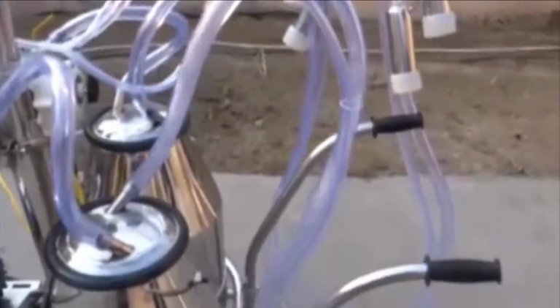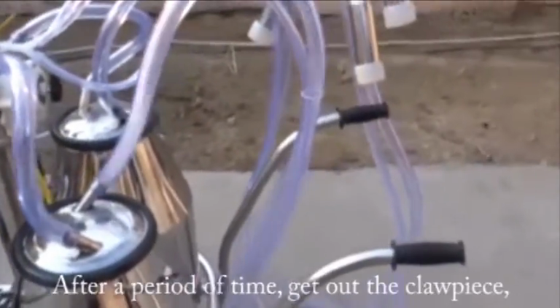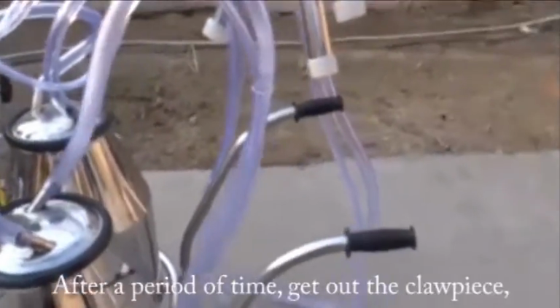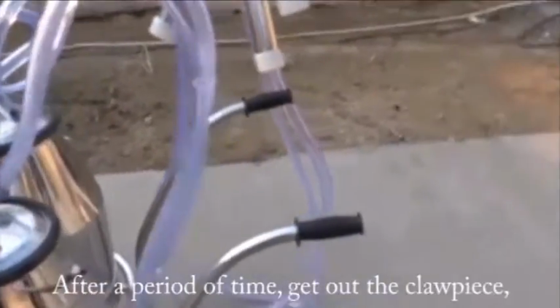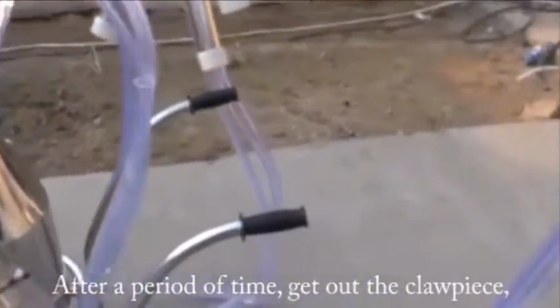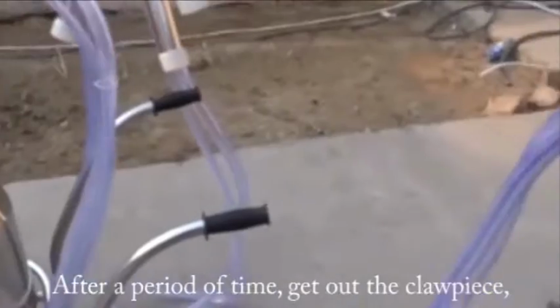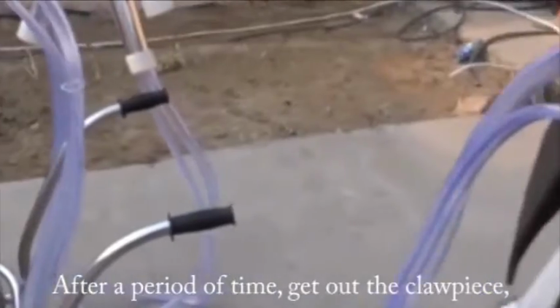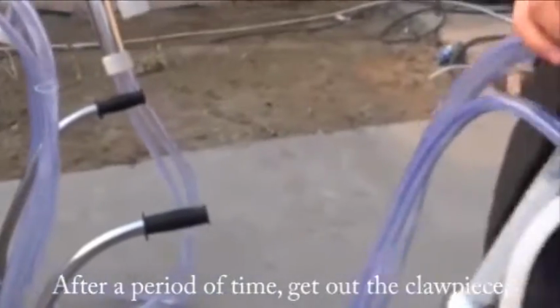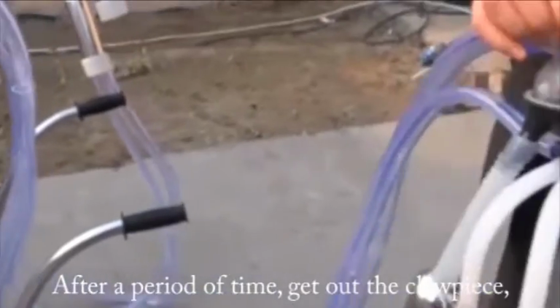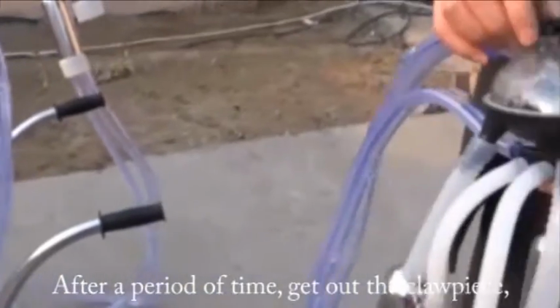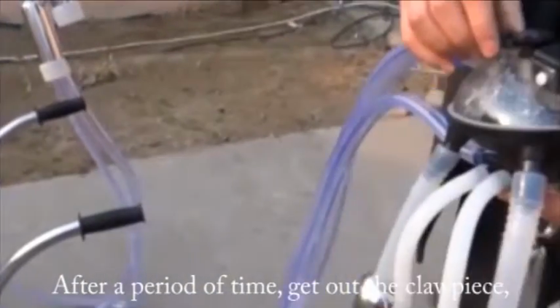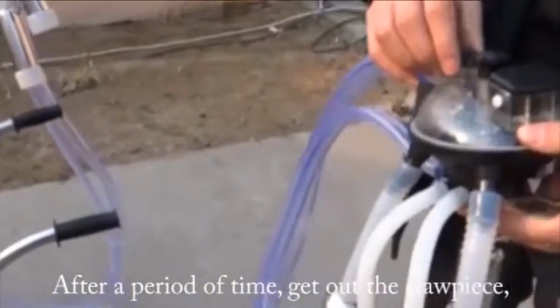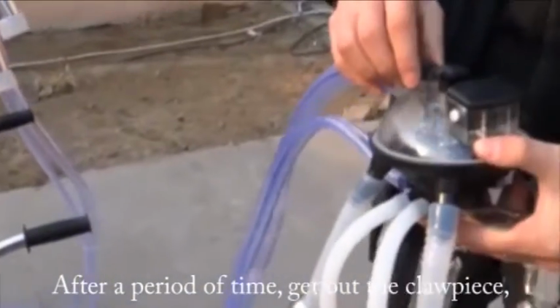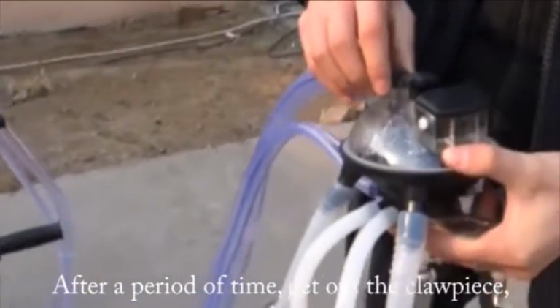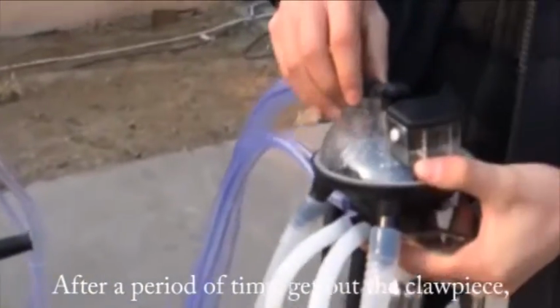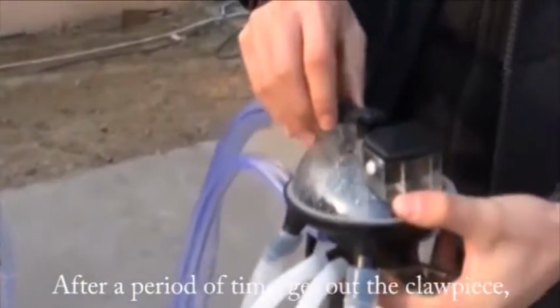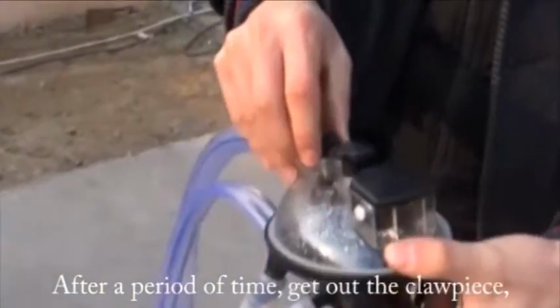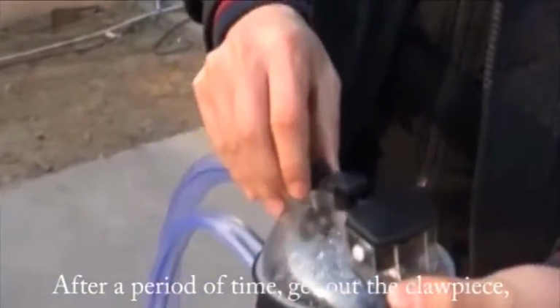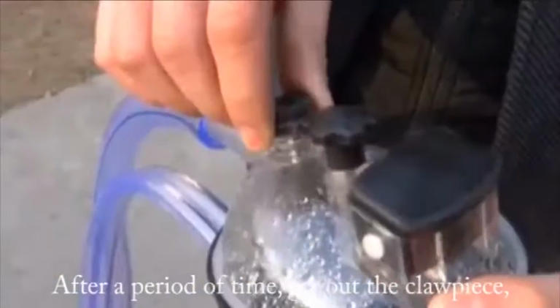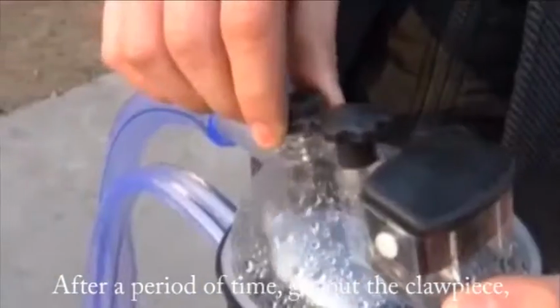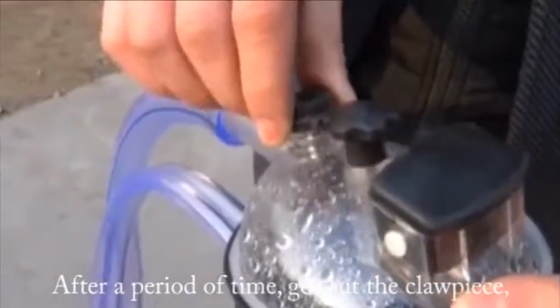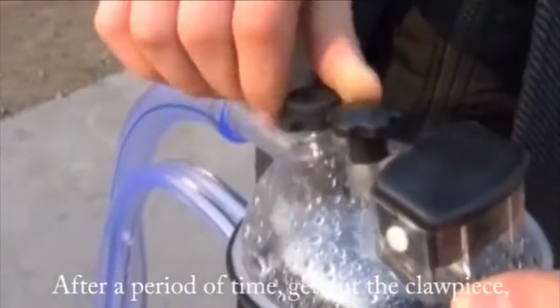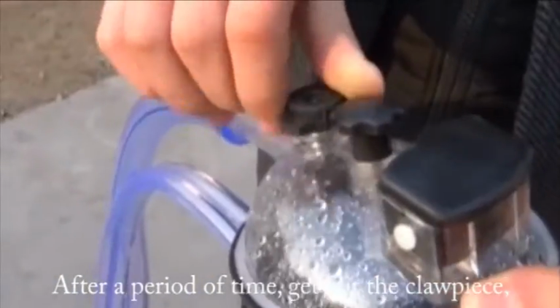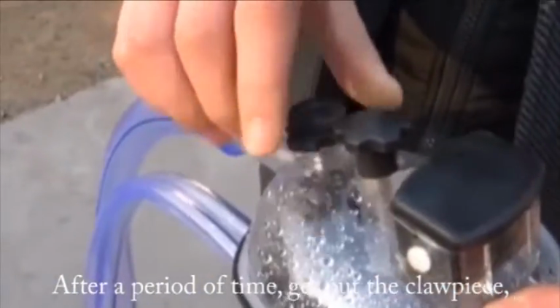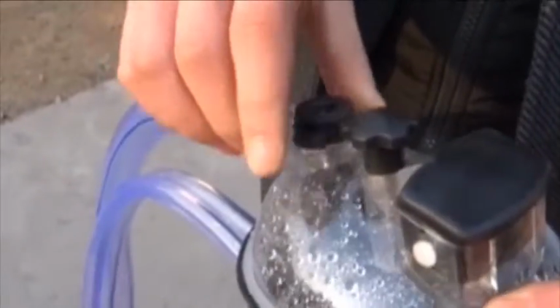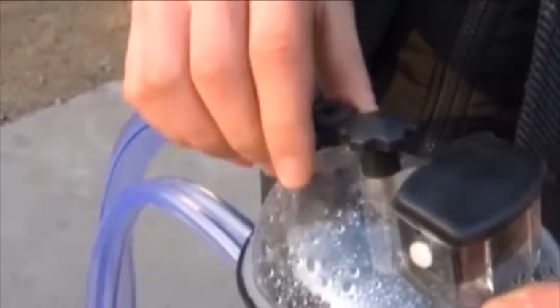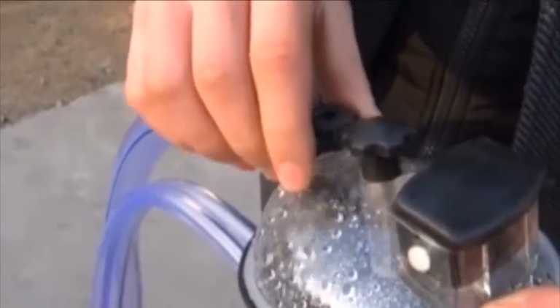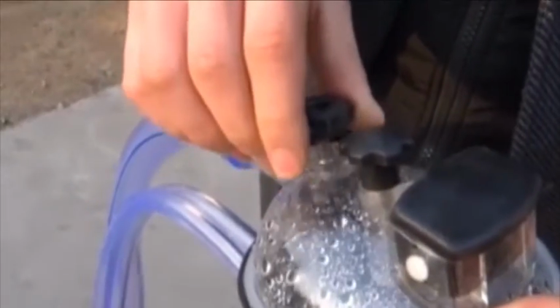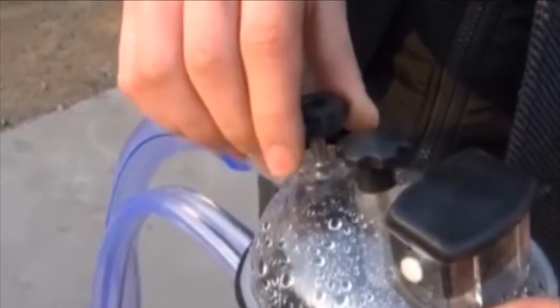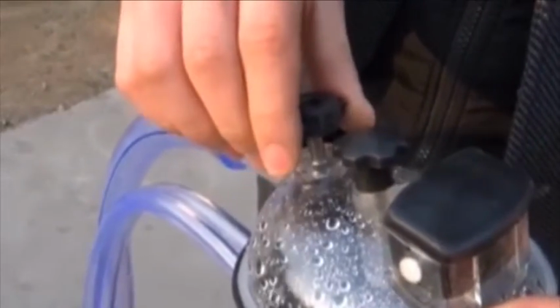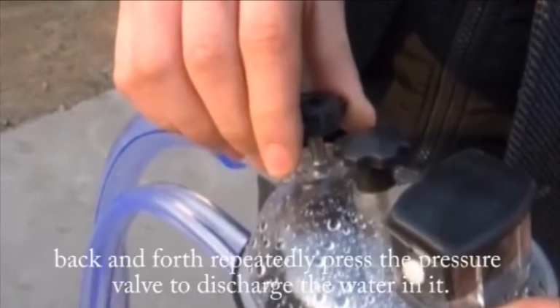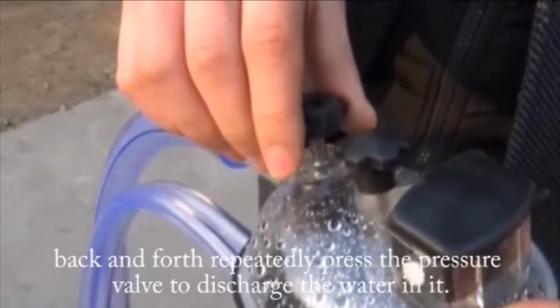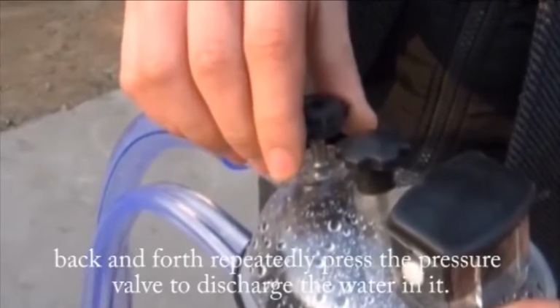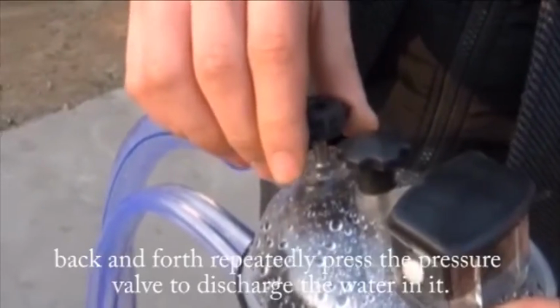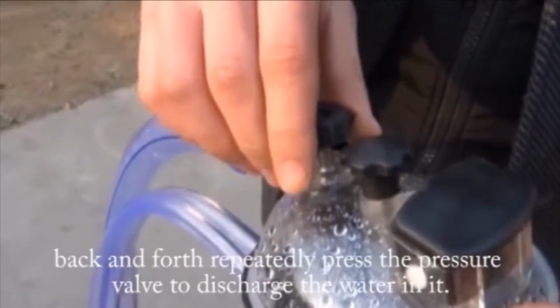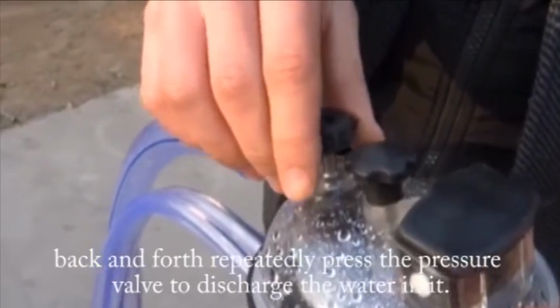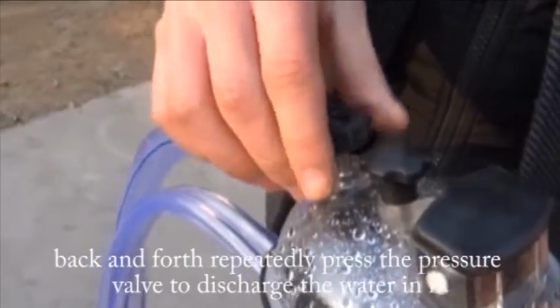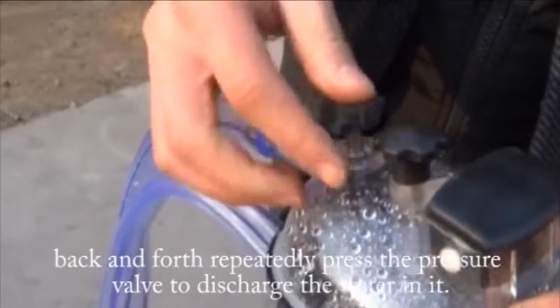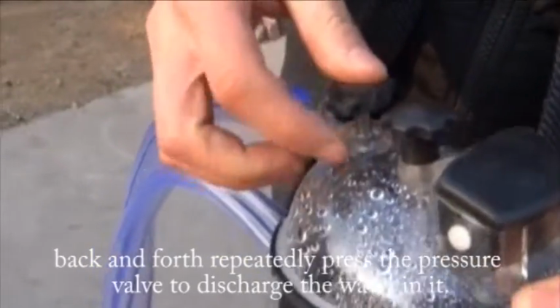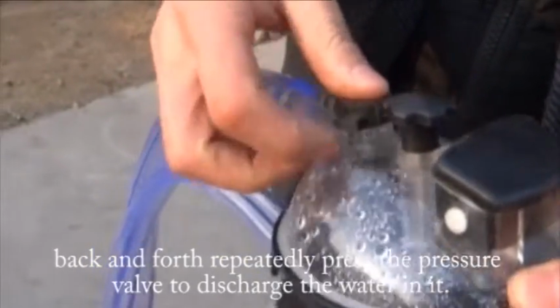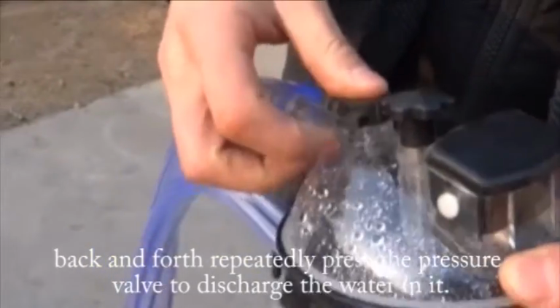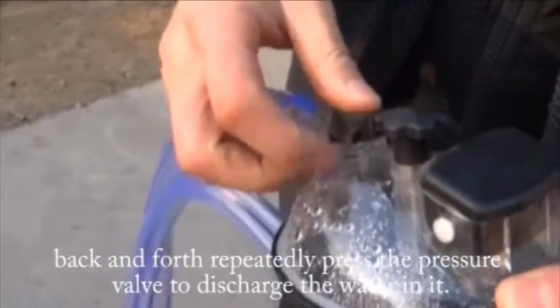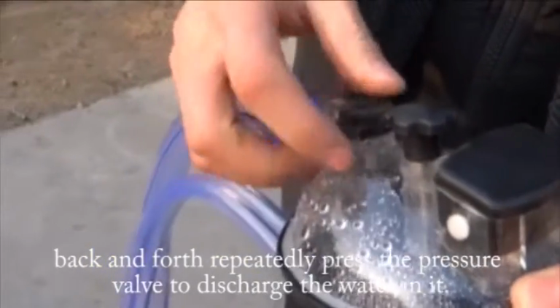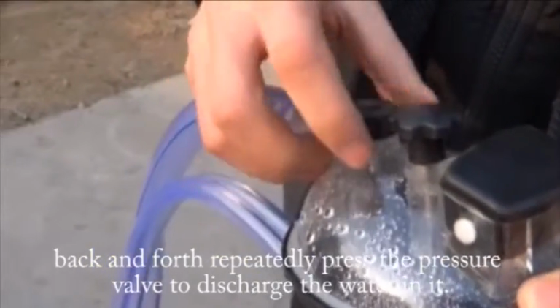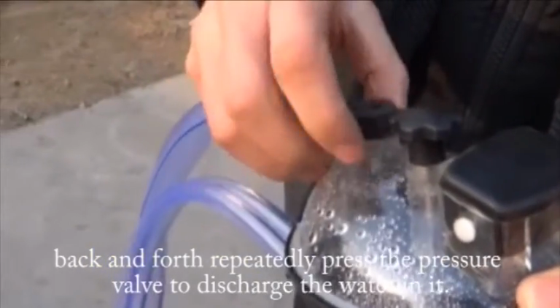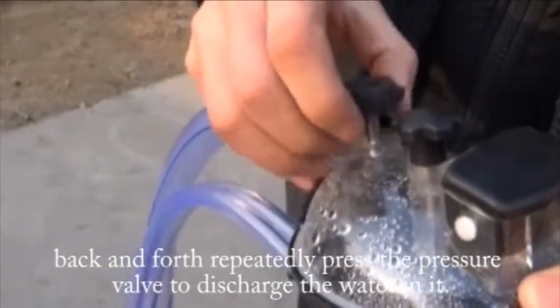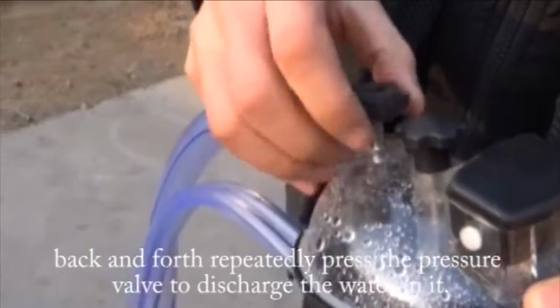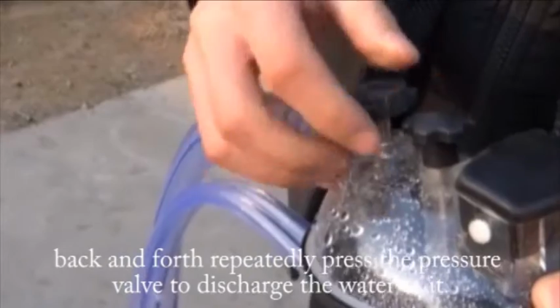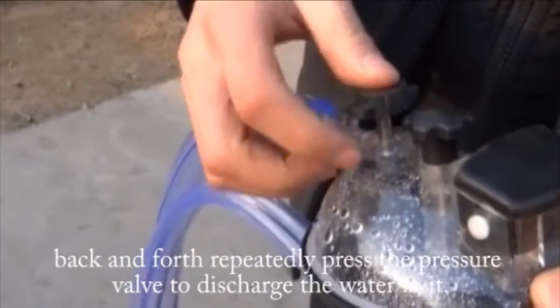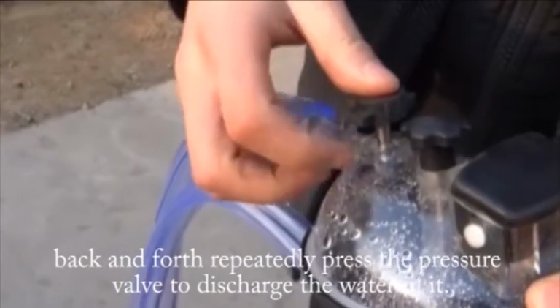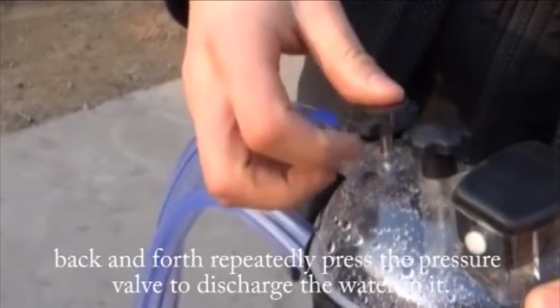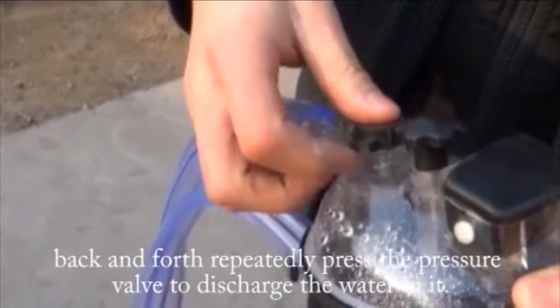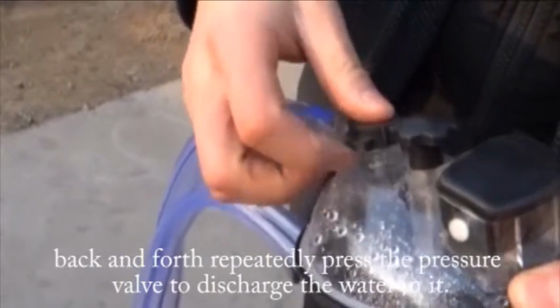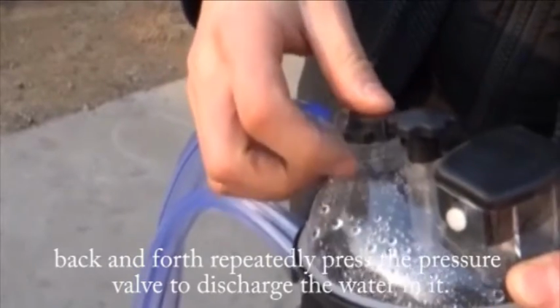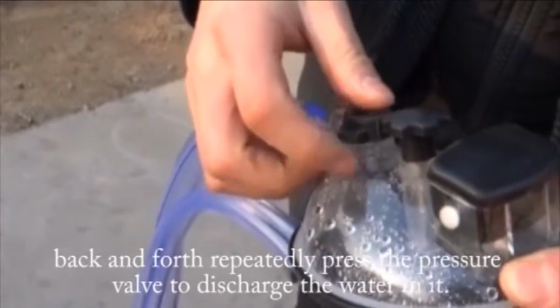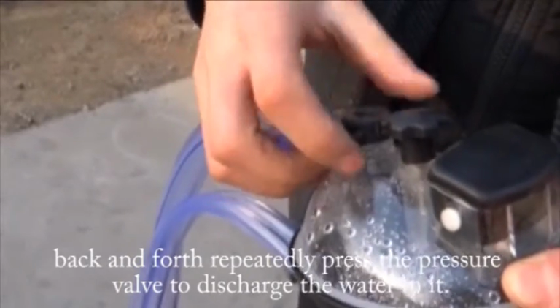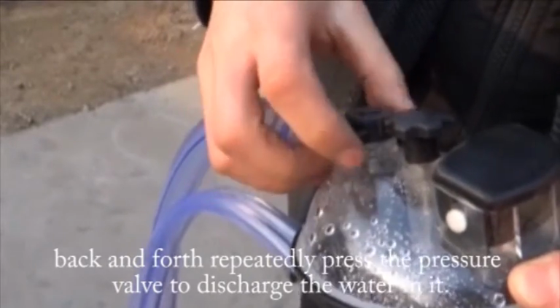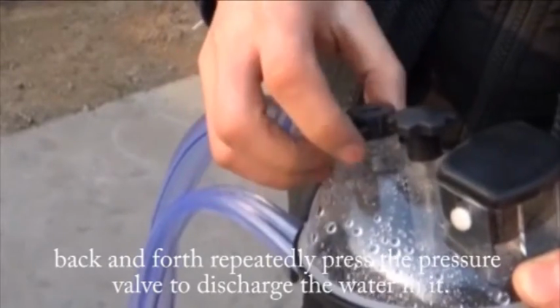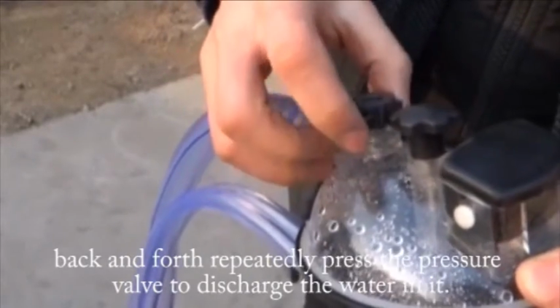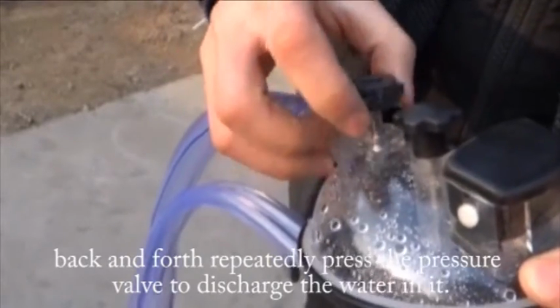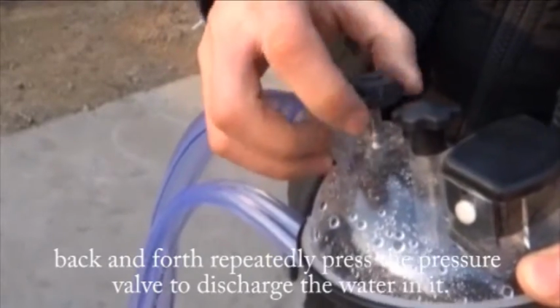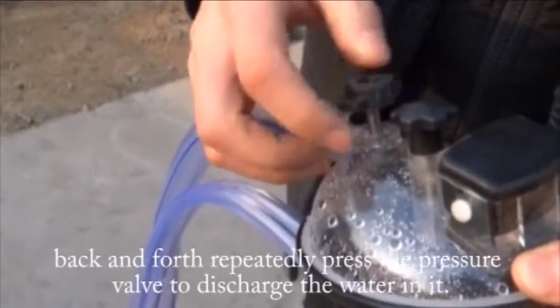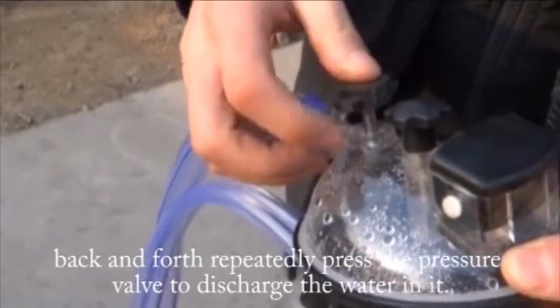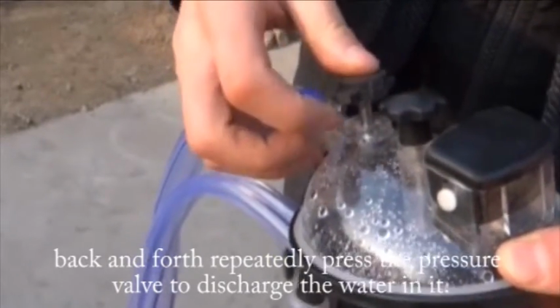After a period of time, get out the clouties. Back and forth, press the prior valve to discharge the water in it.